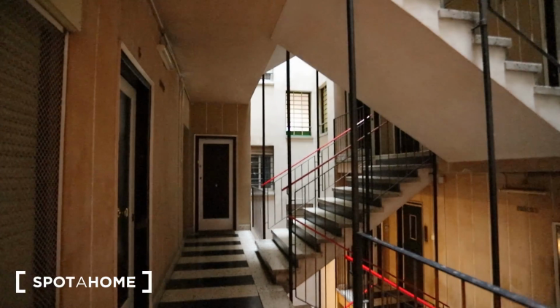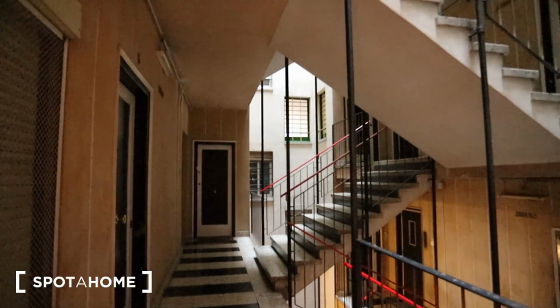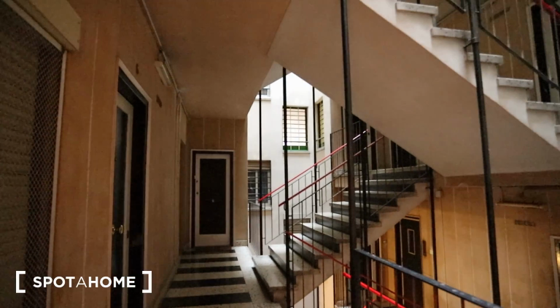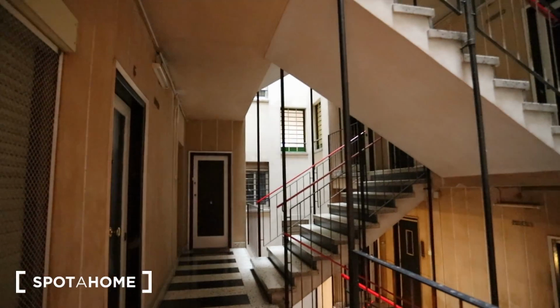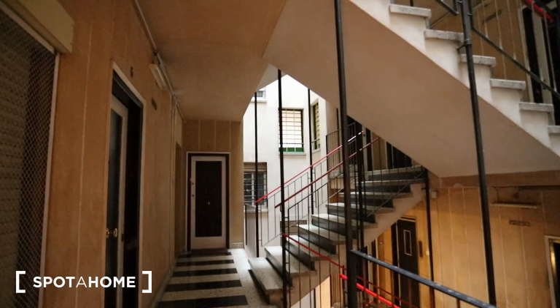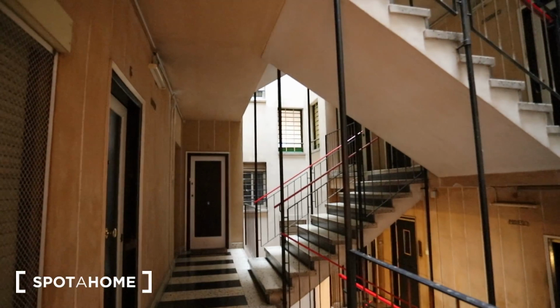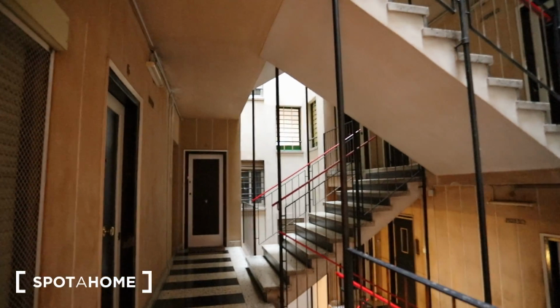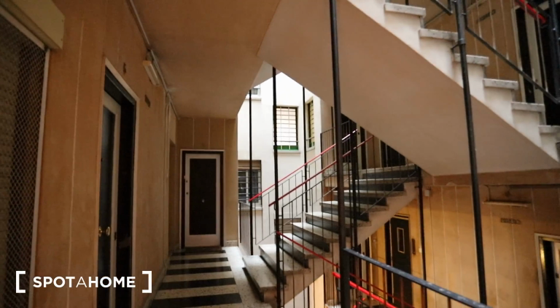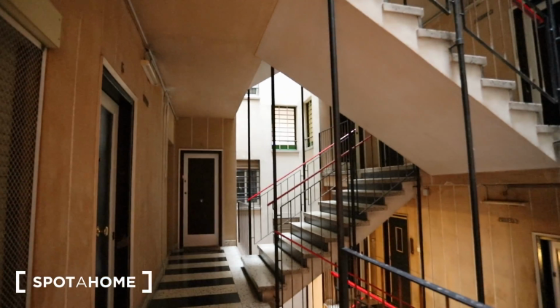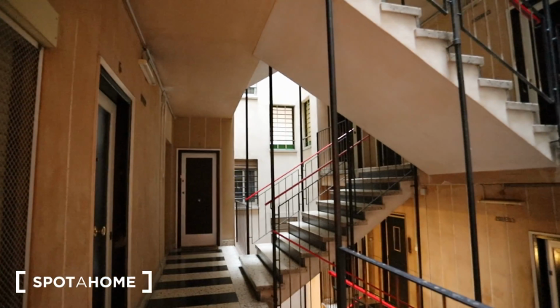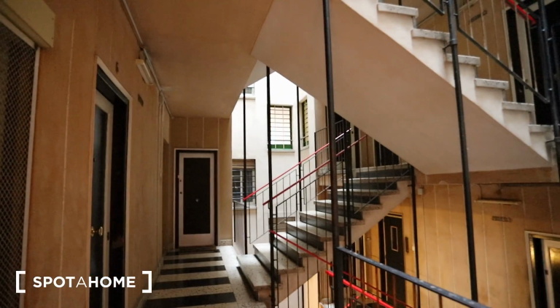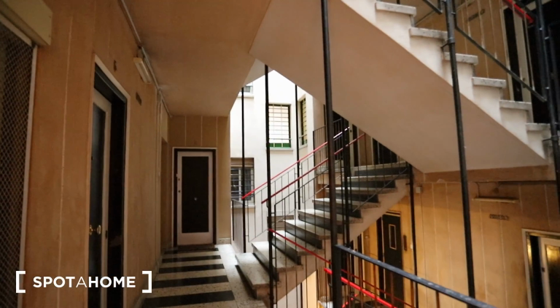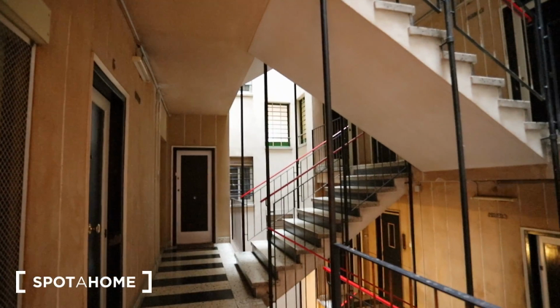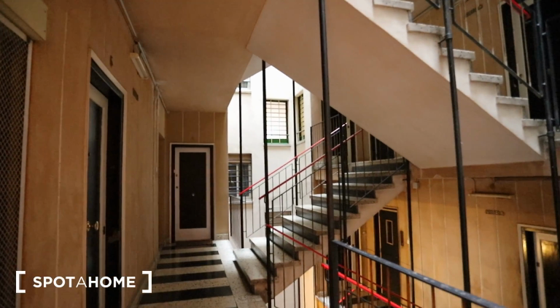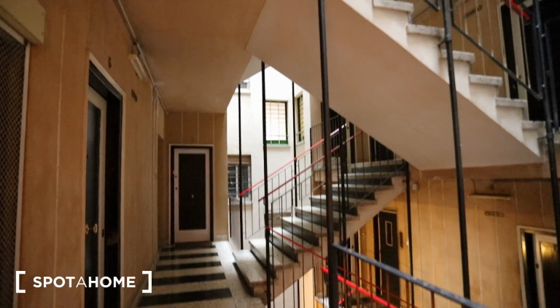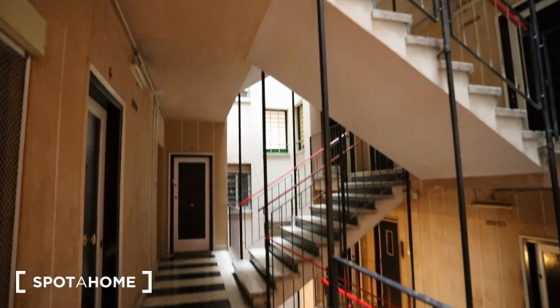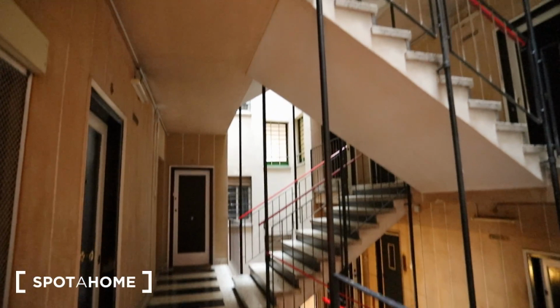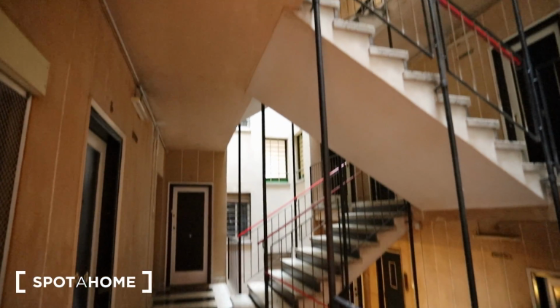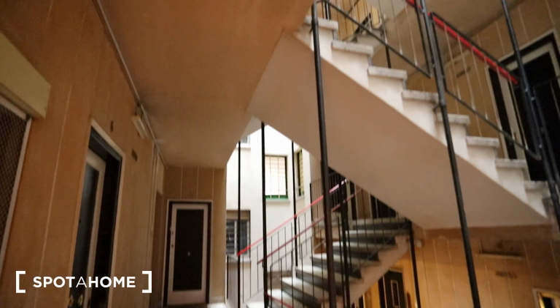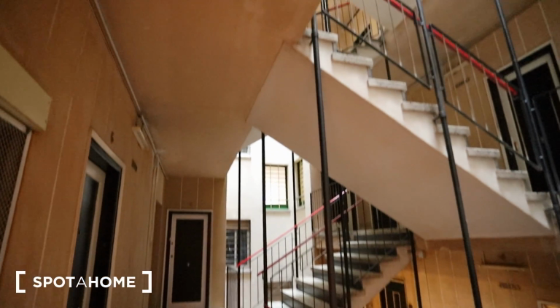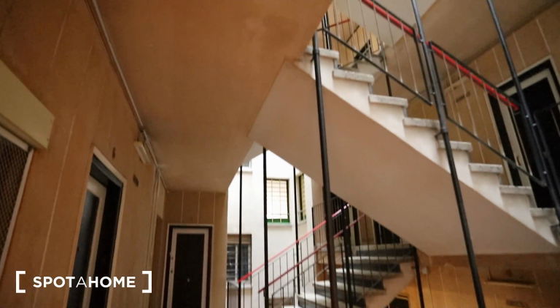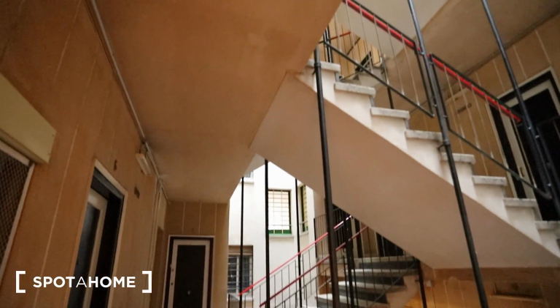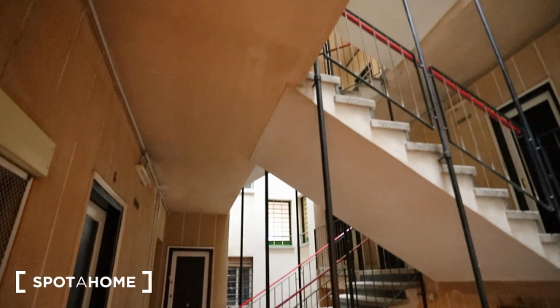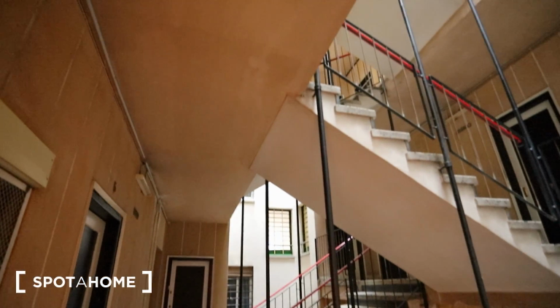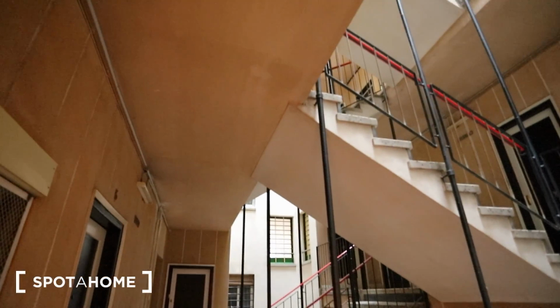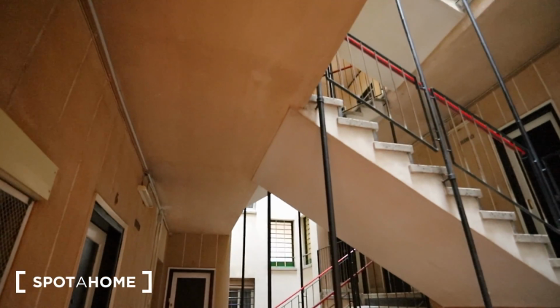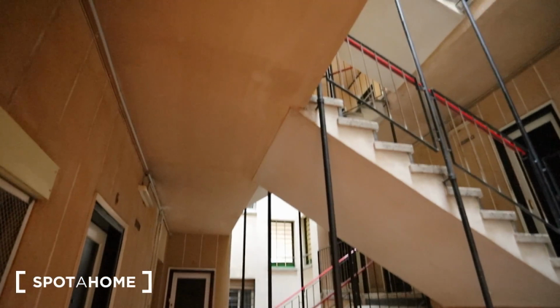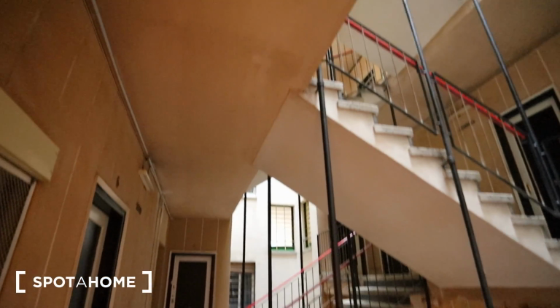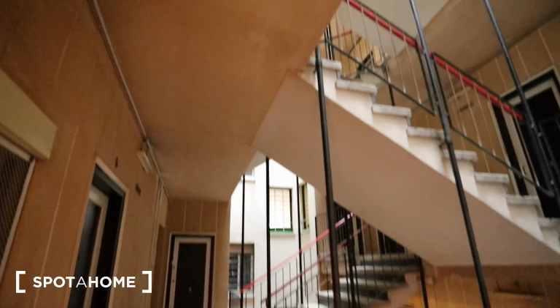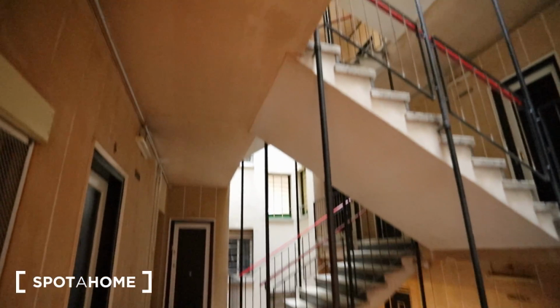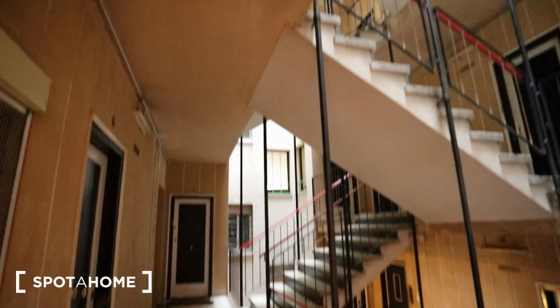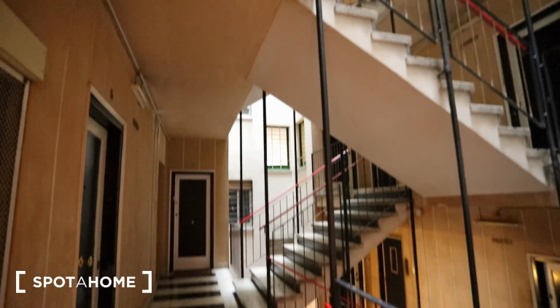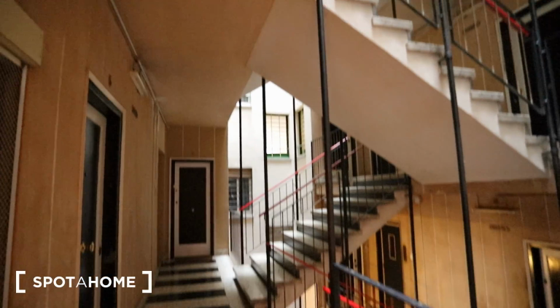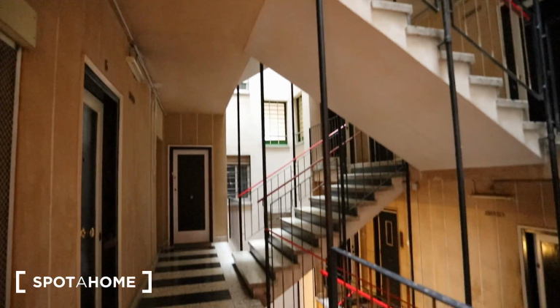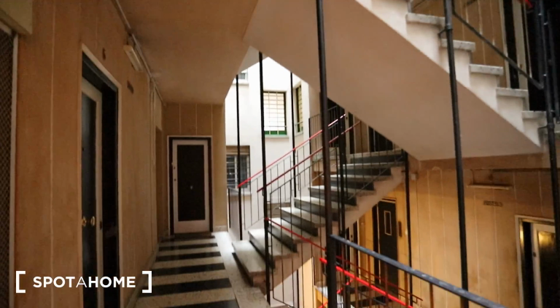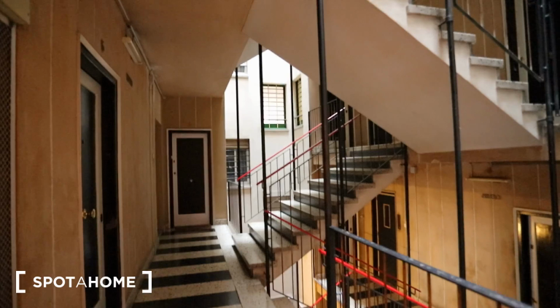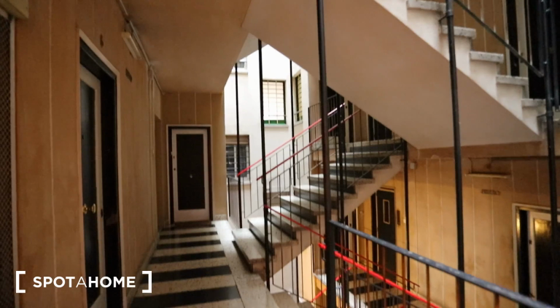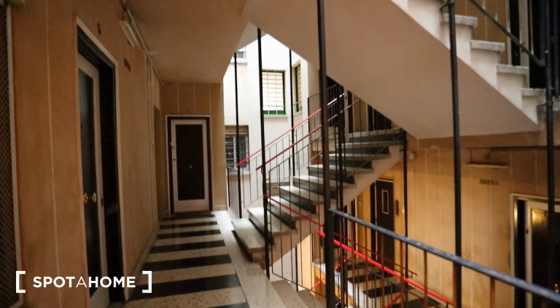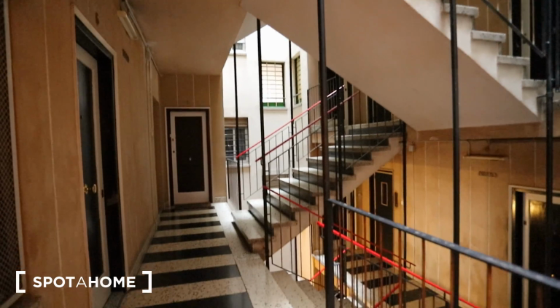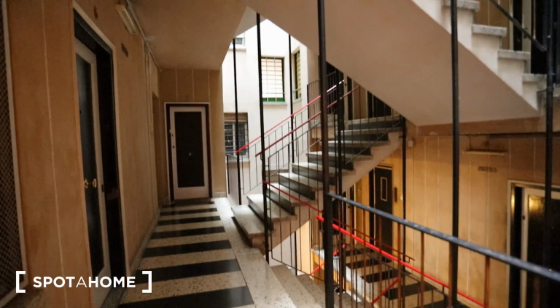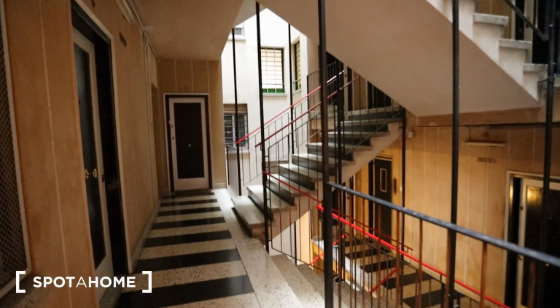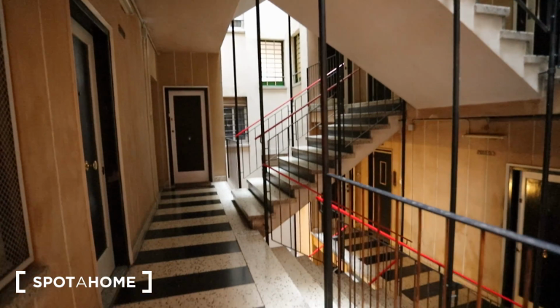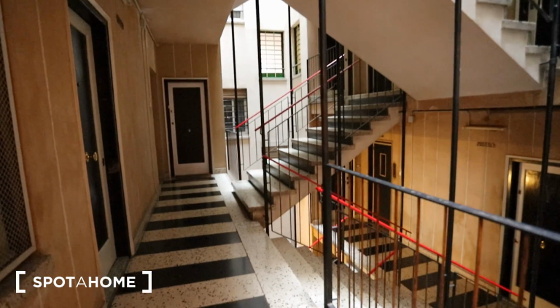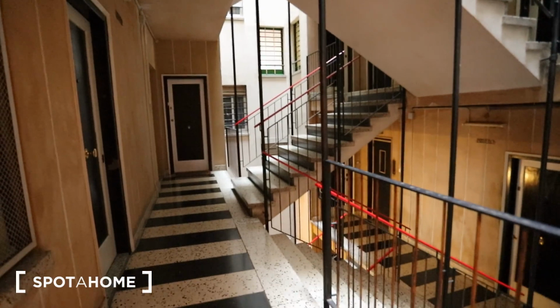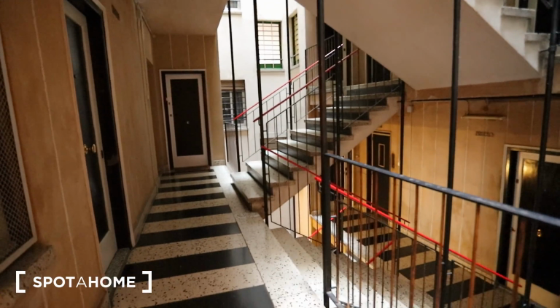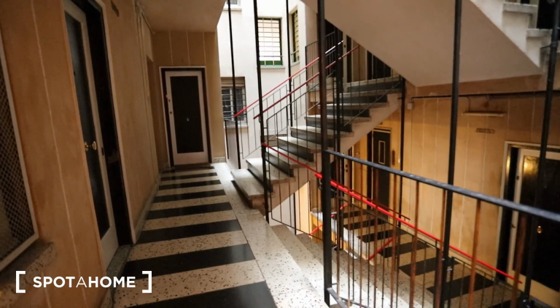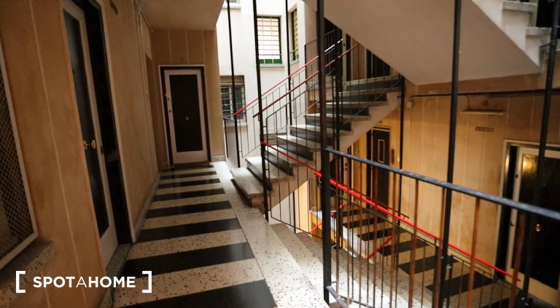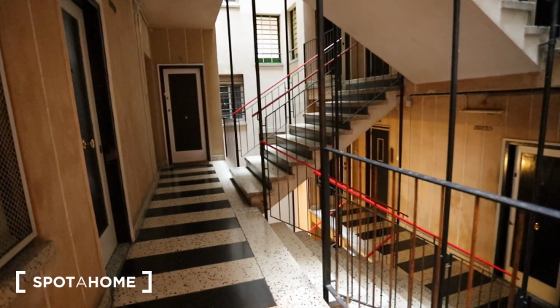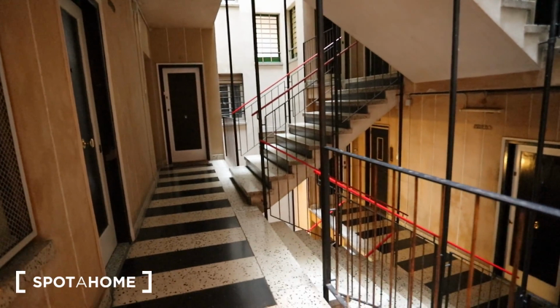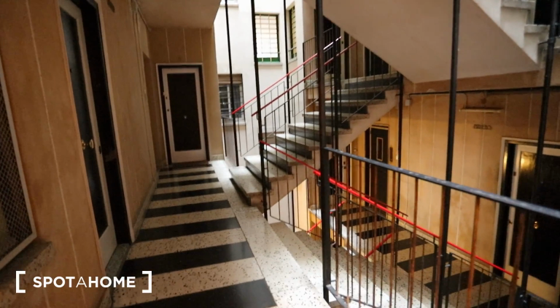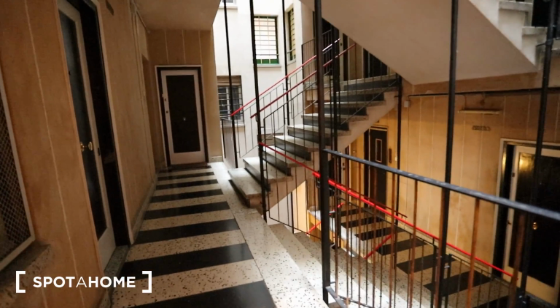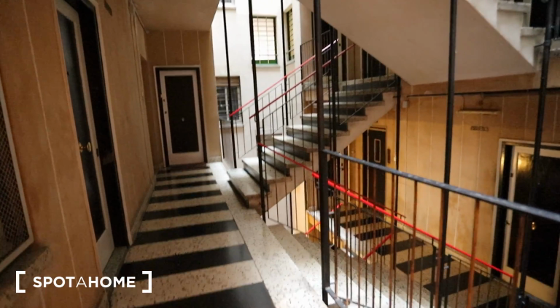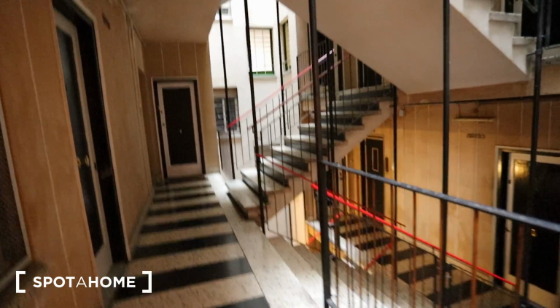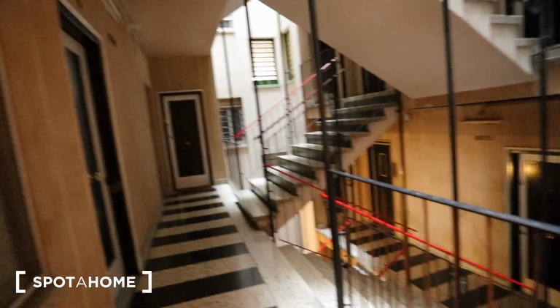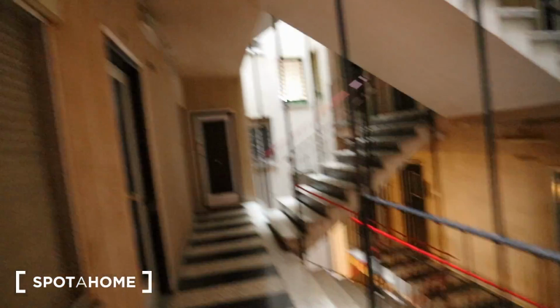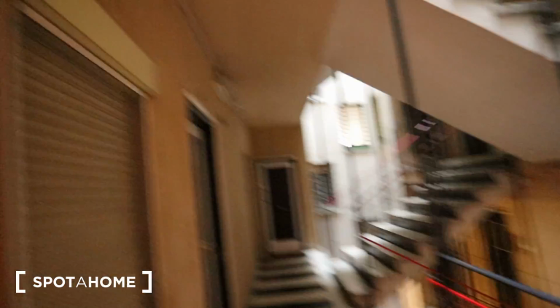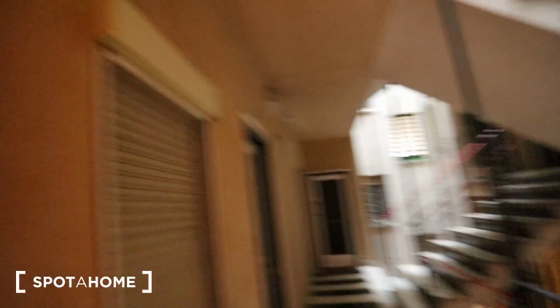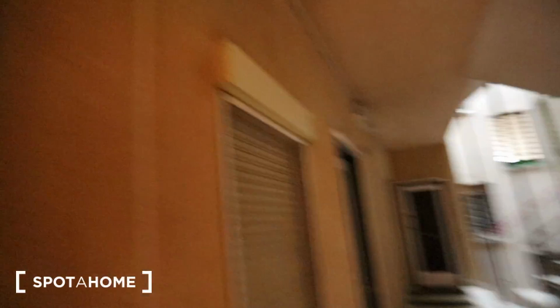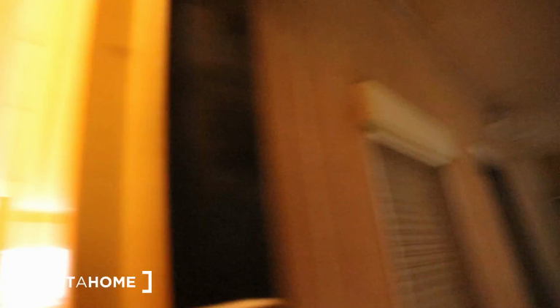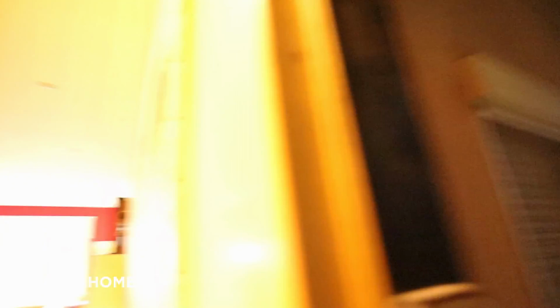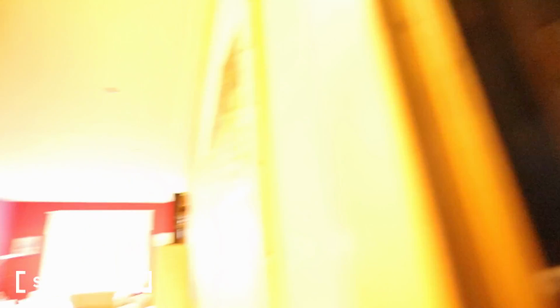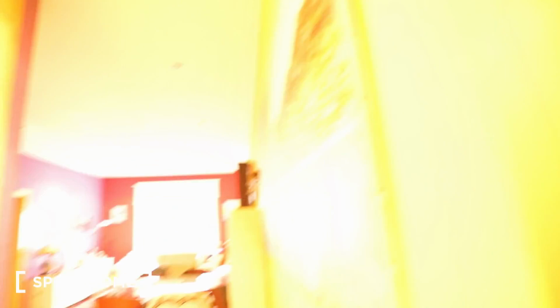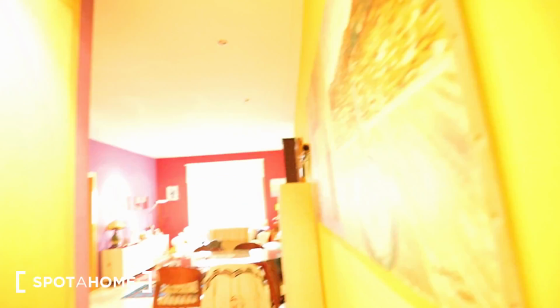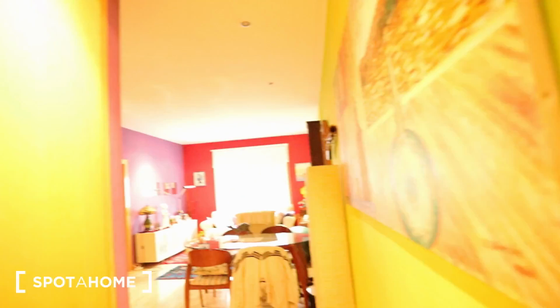So this is the stairs to the apartment. It's quite a peculiar stairs — it's pretty cool. There is an elevator. We are on the first floor. And this is the apartment.